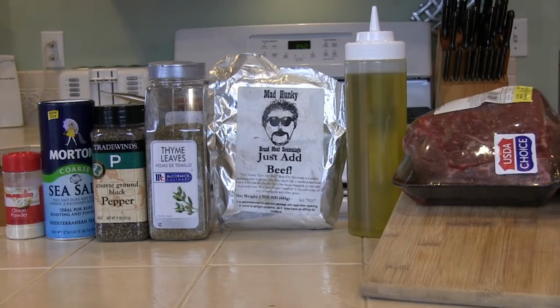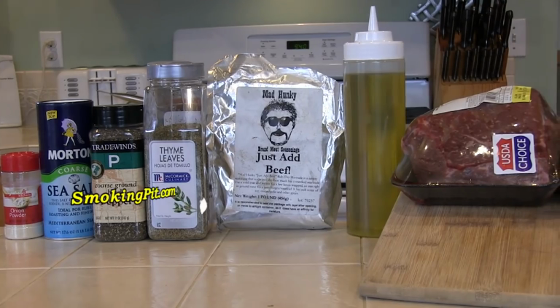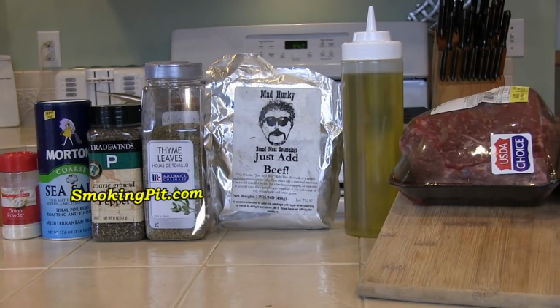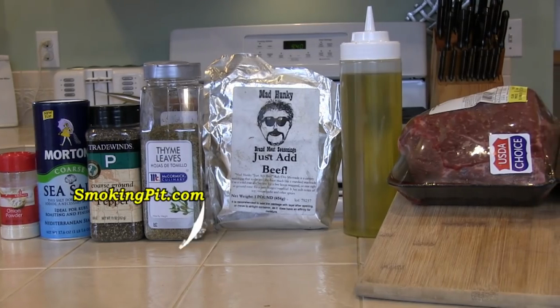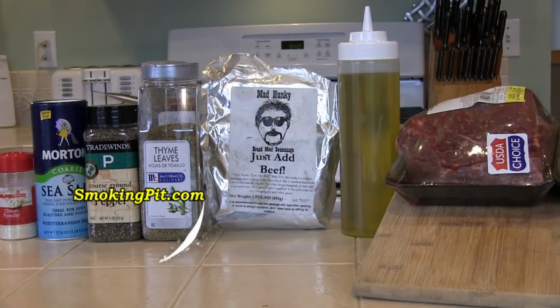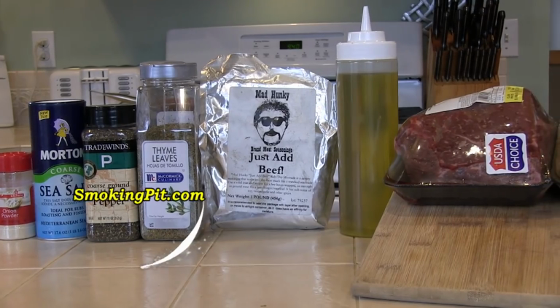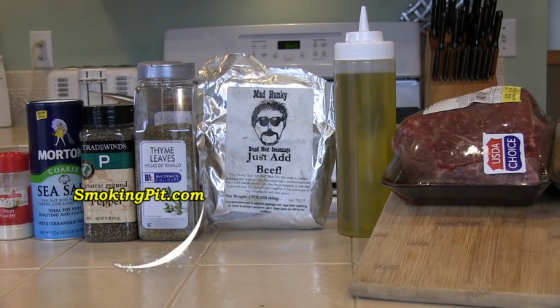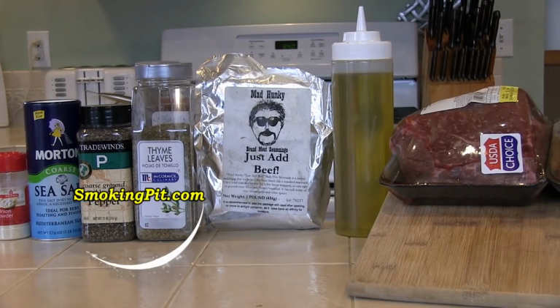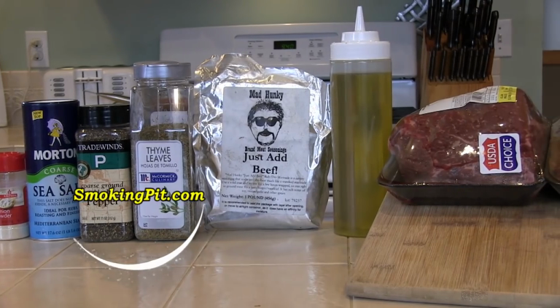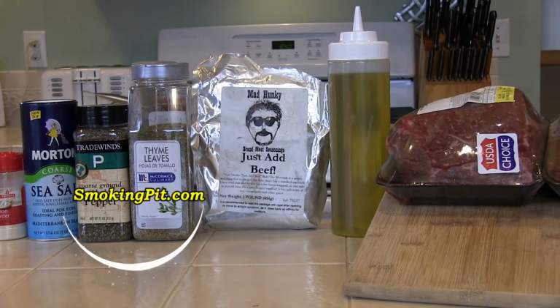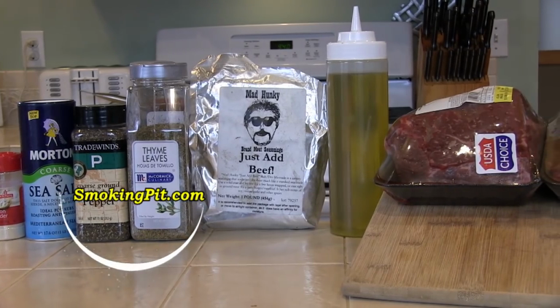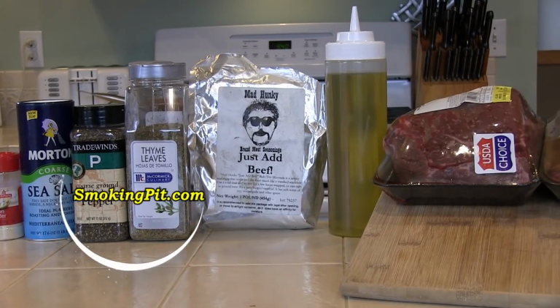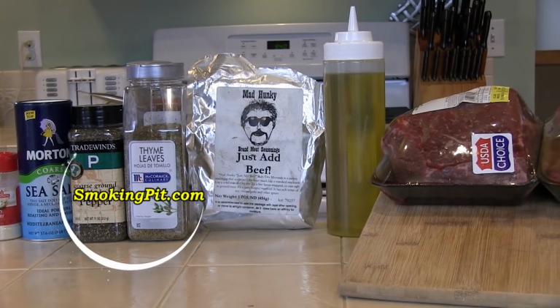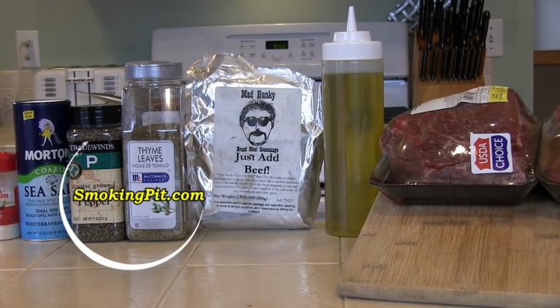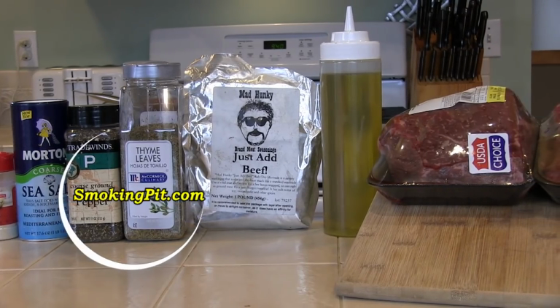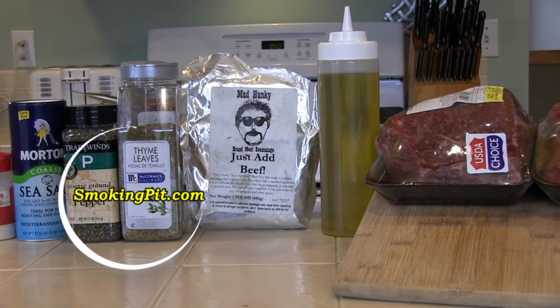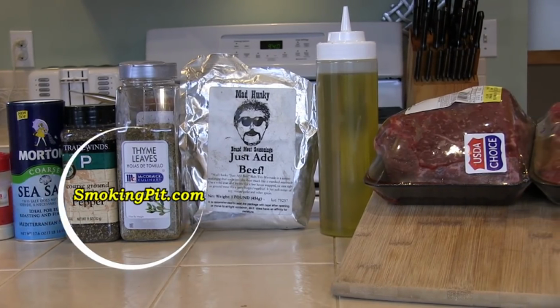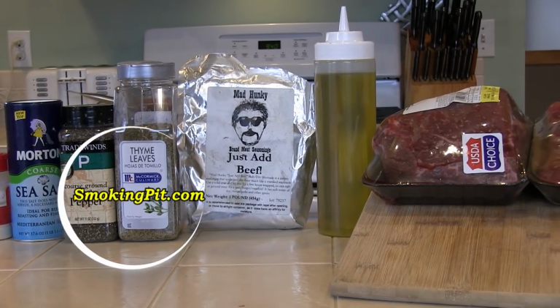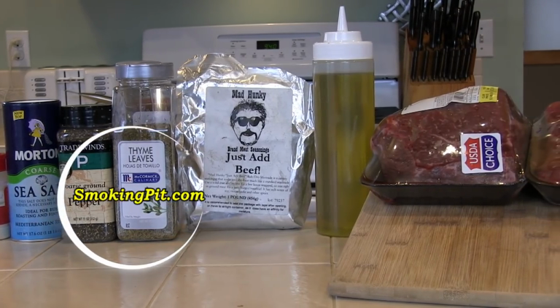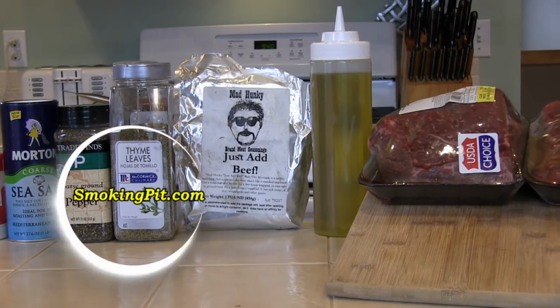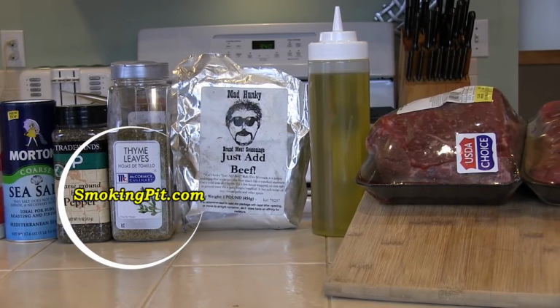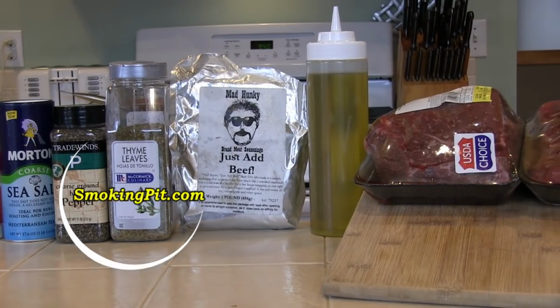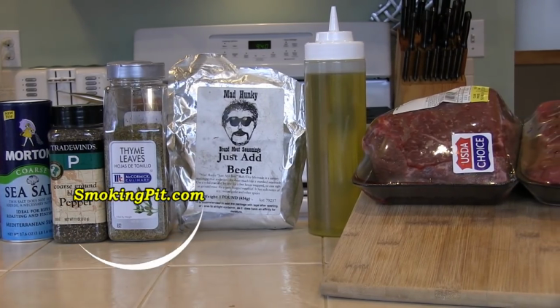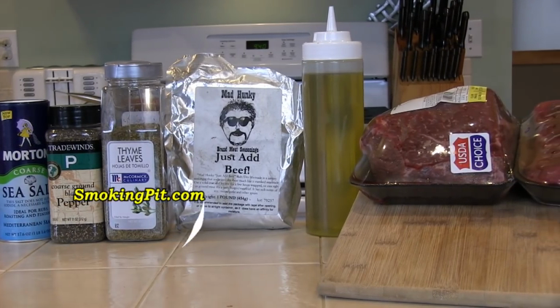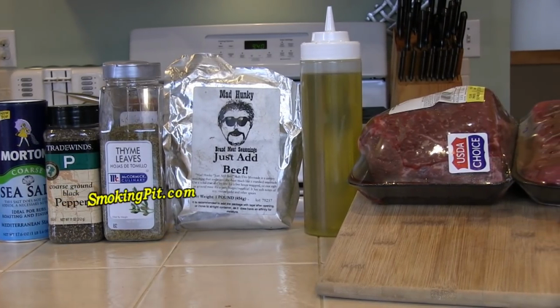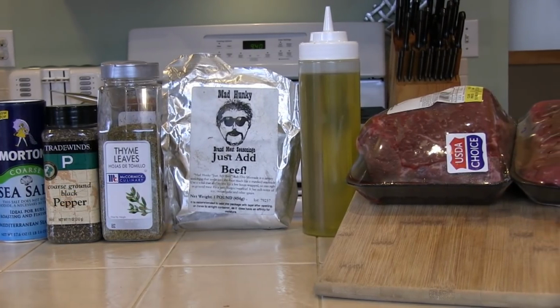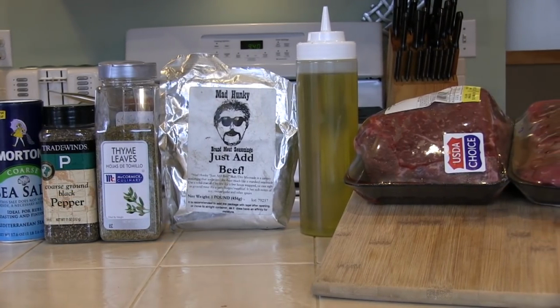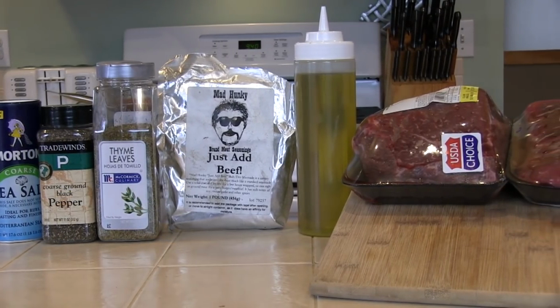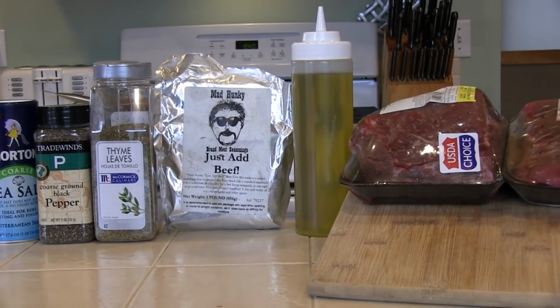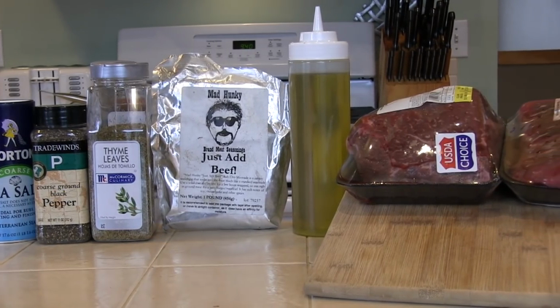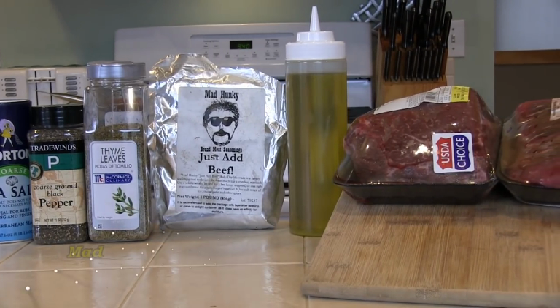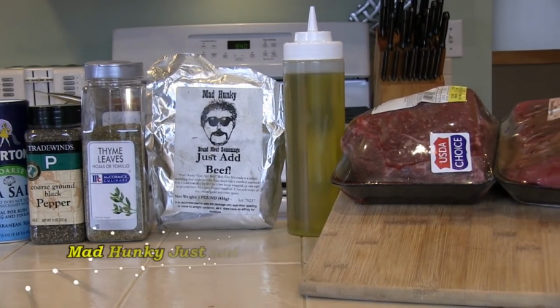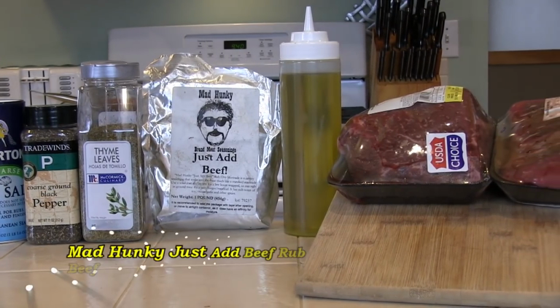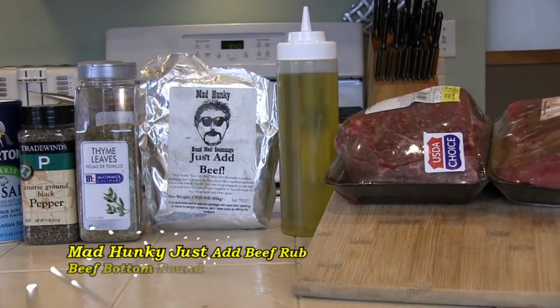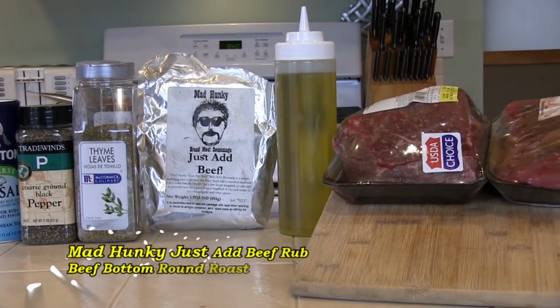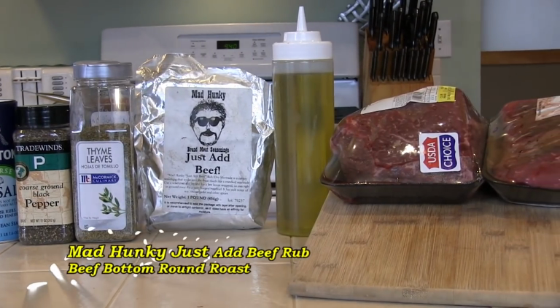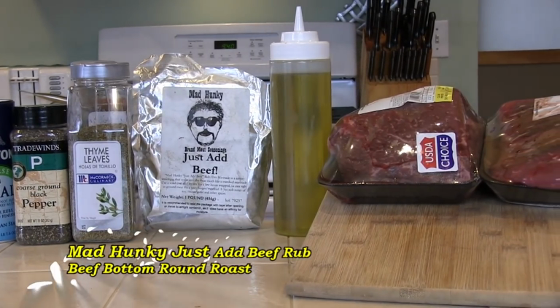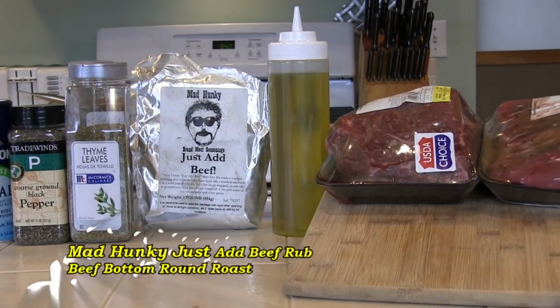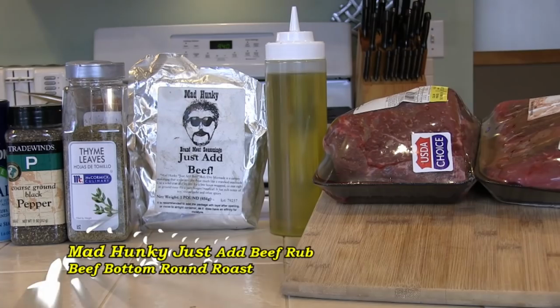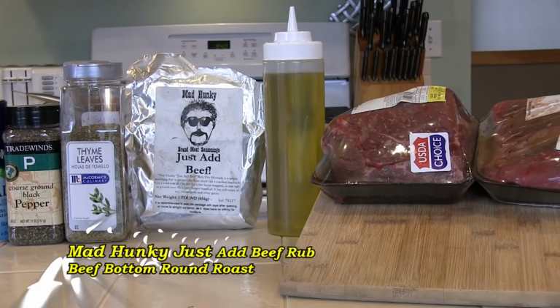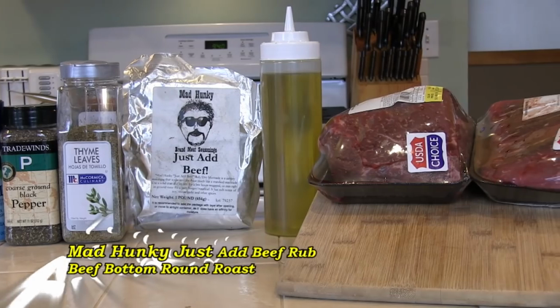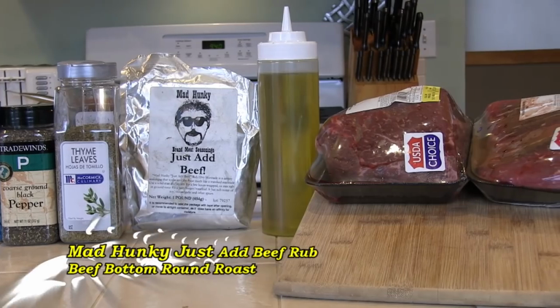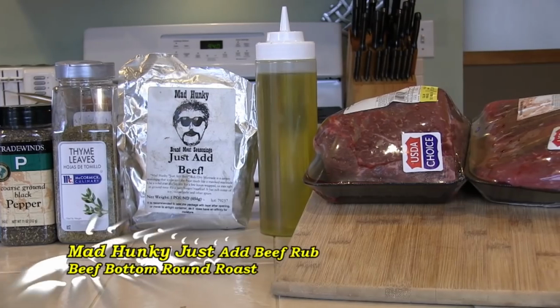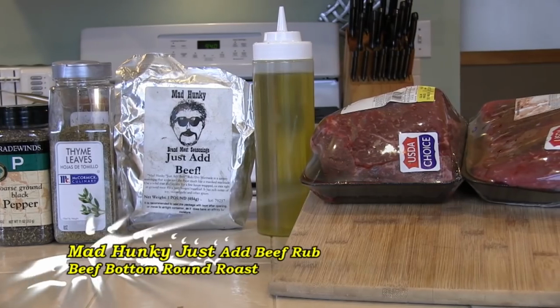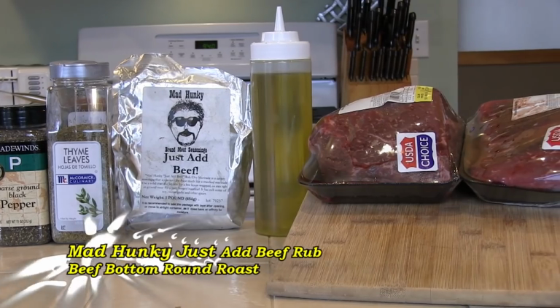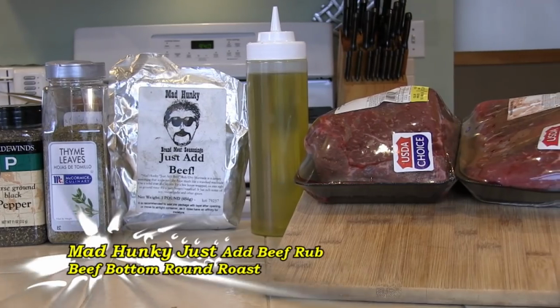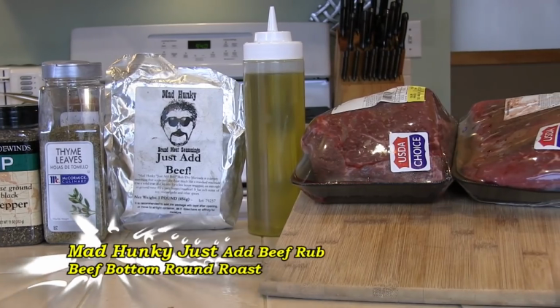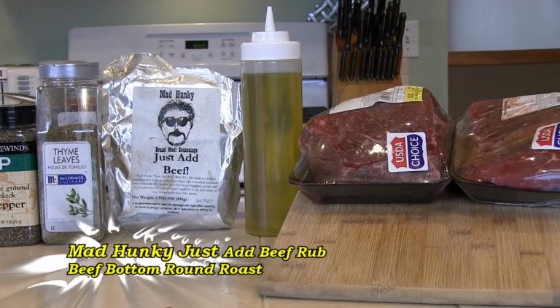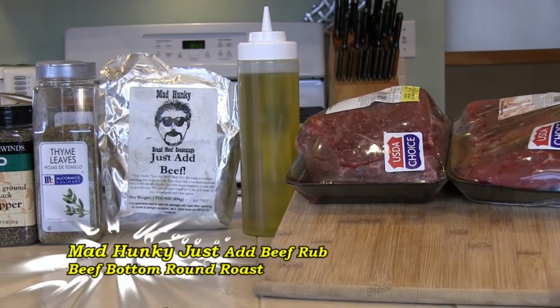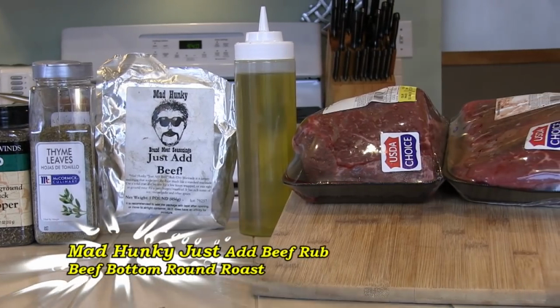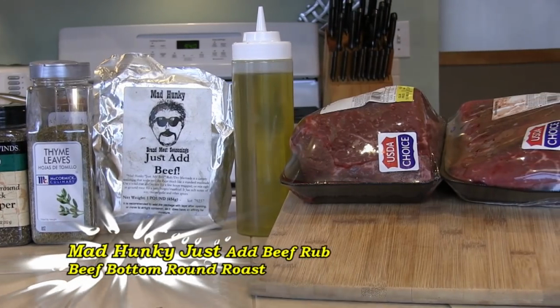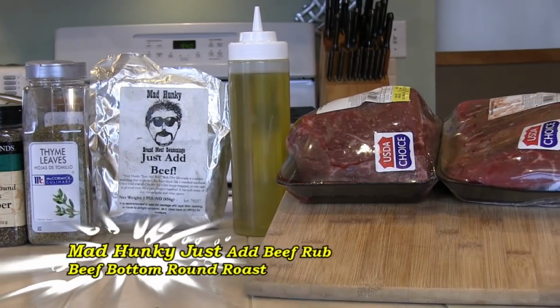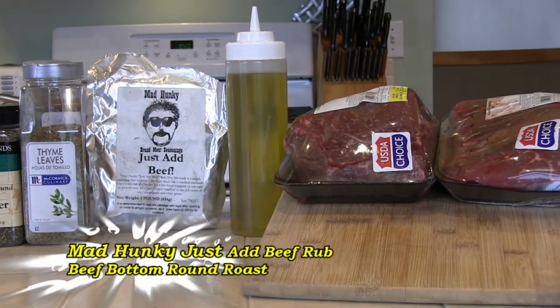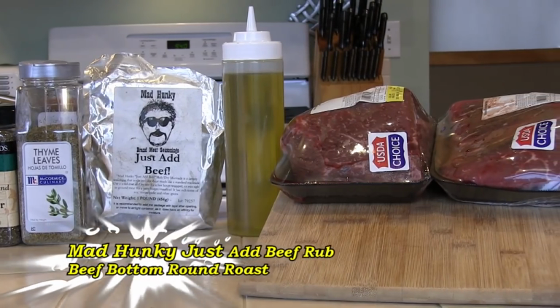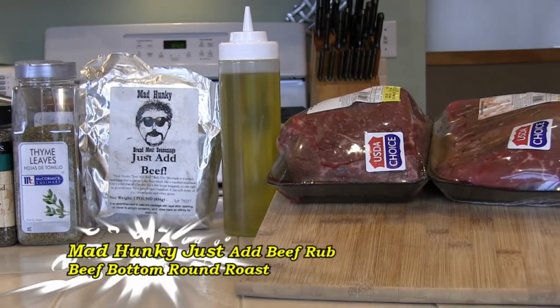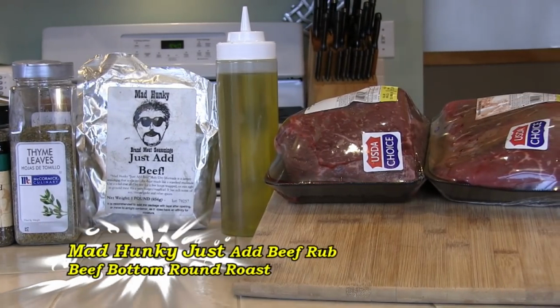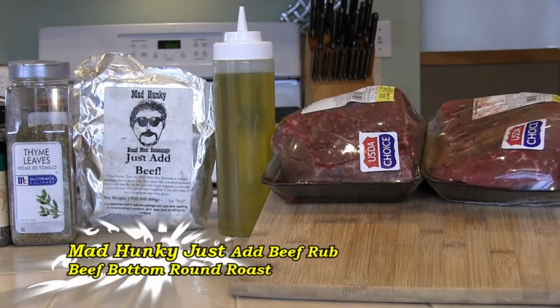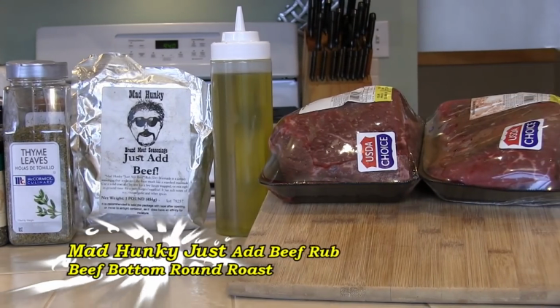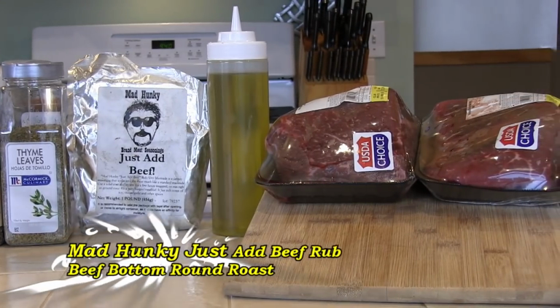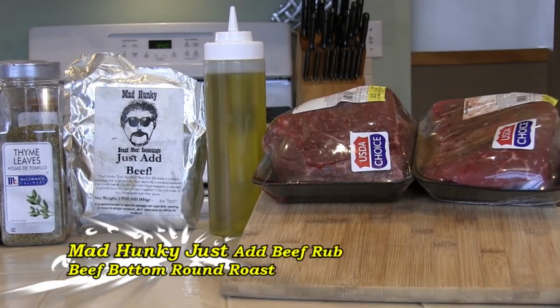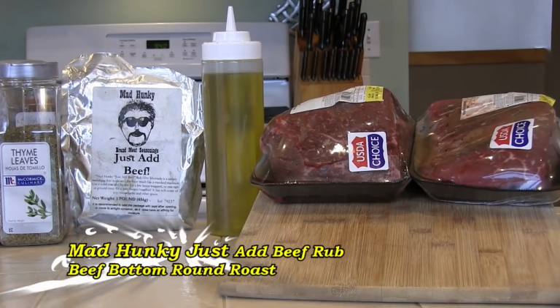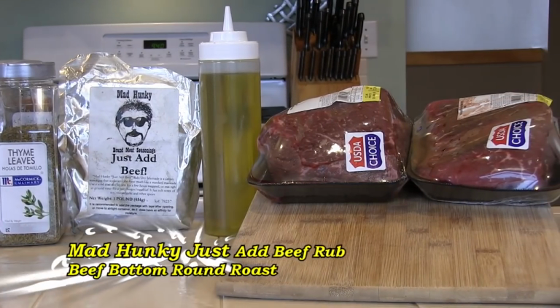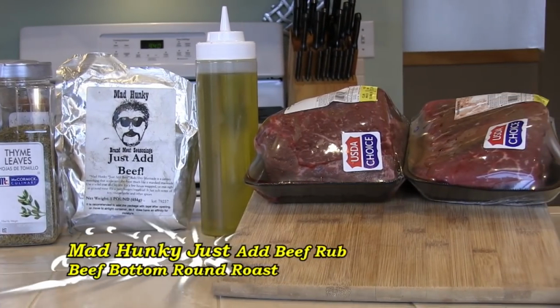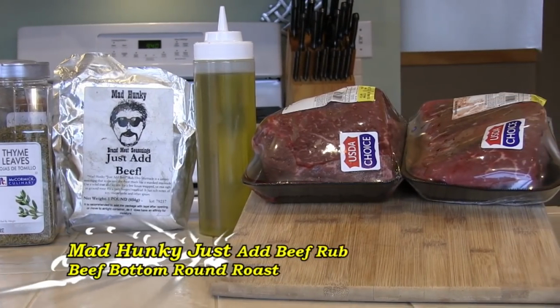Hey folks, Rob here from SmokingPit.com. In this video we'll be slow cooking some Alder Smoked Beef Bottom Round Roast.